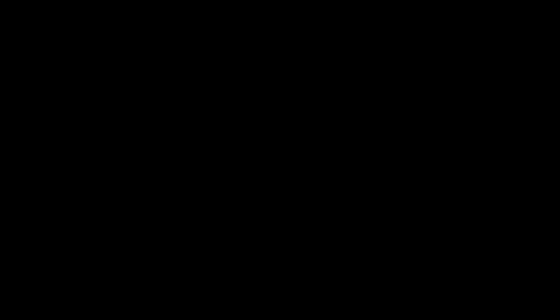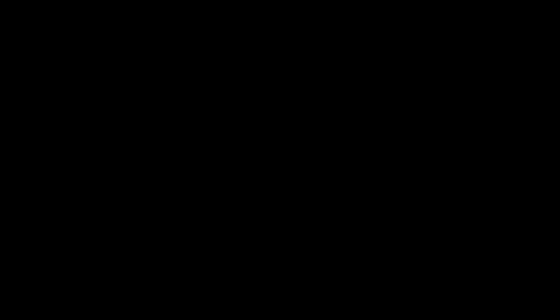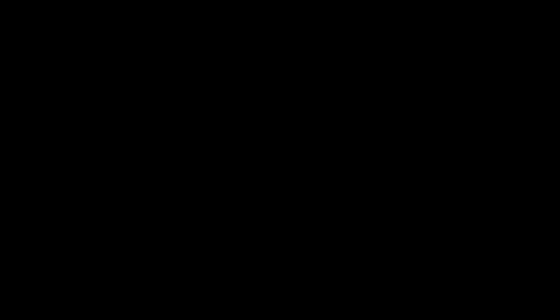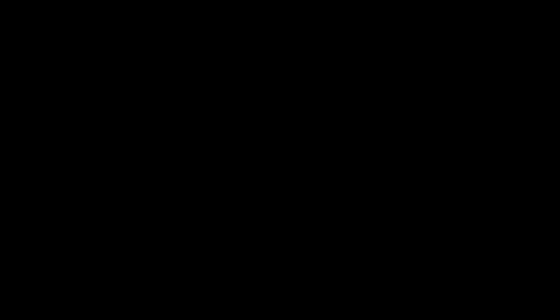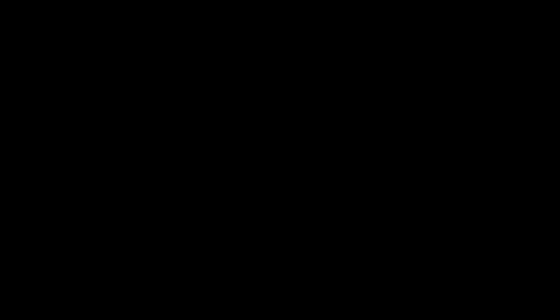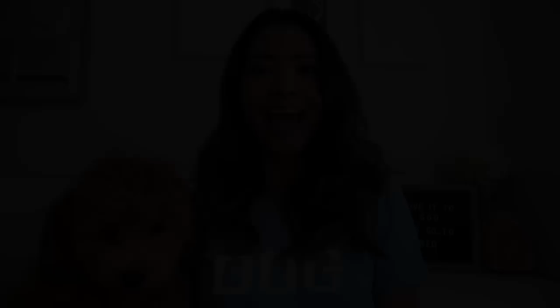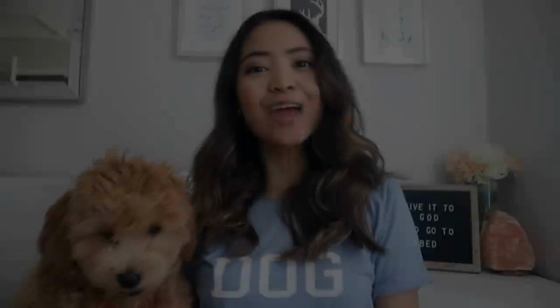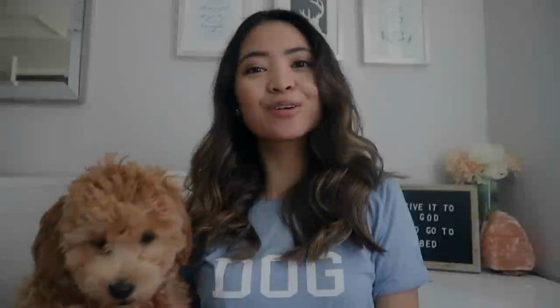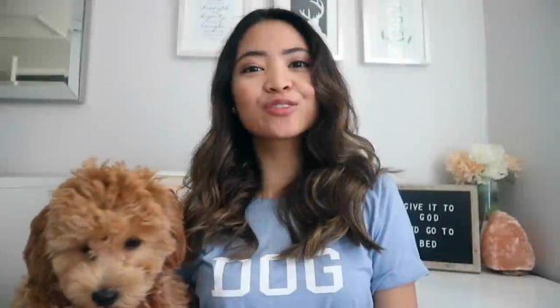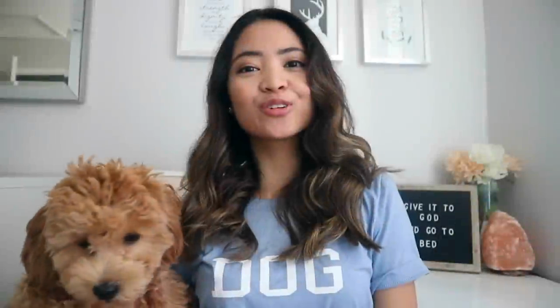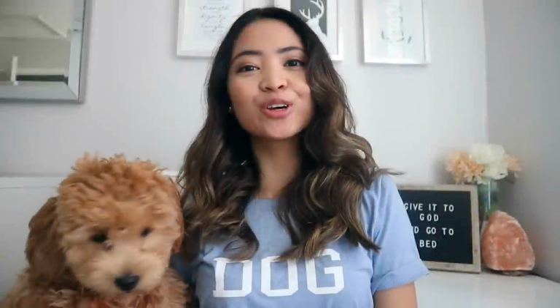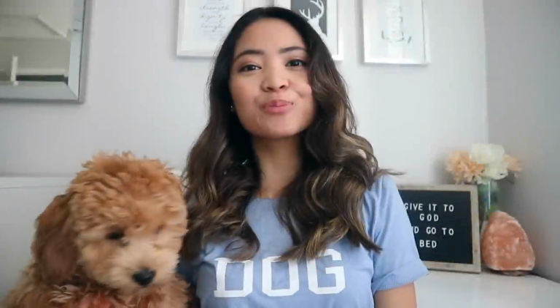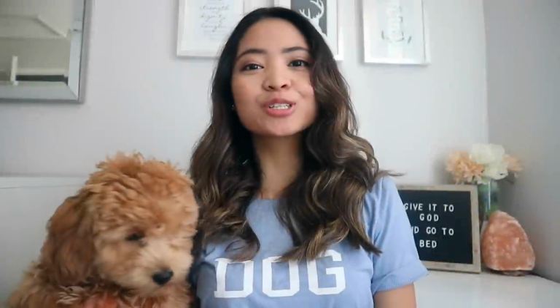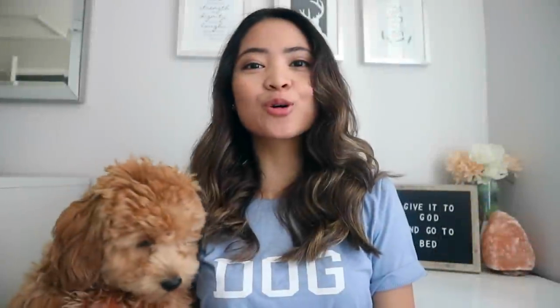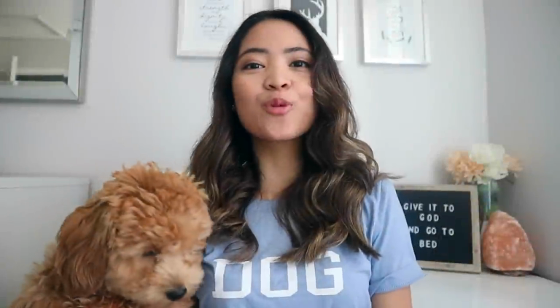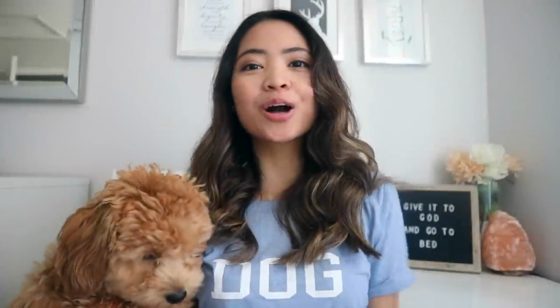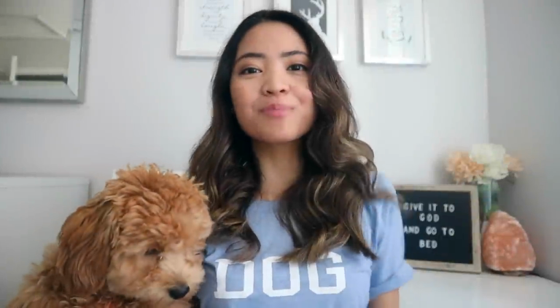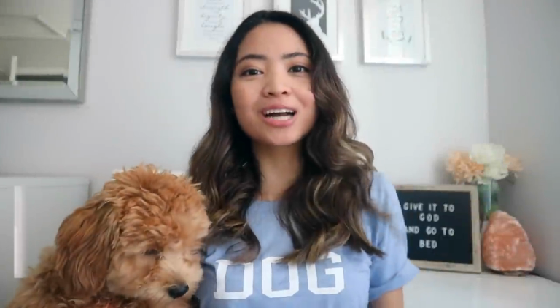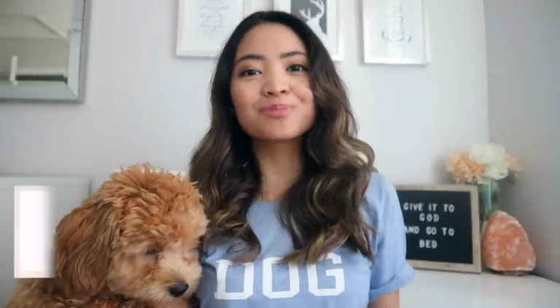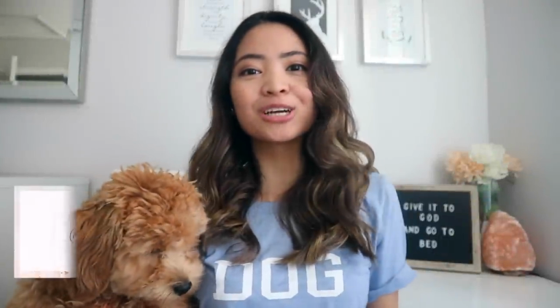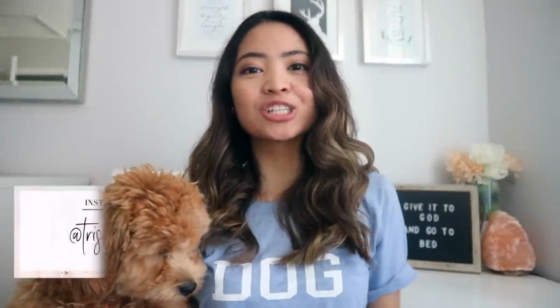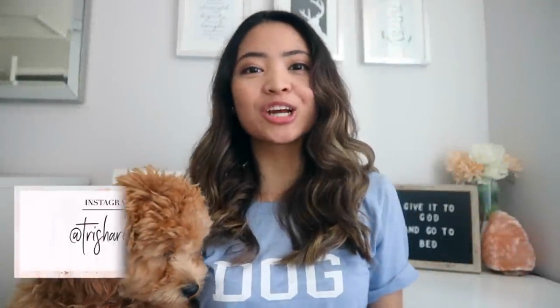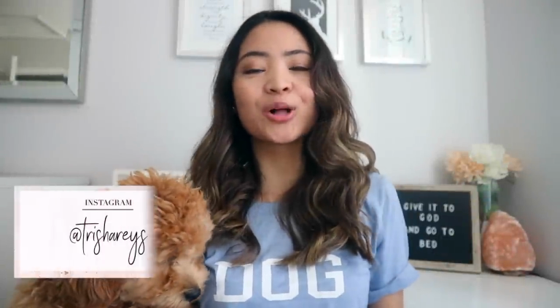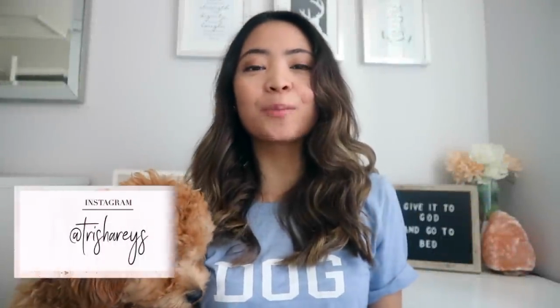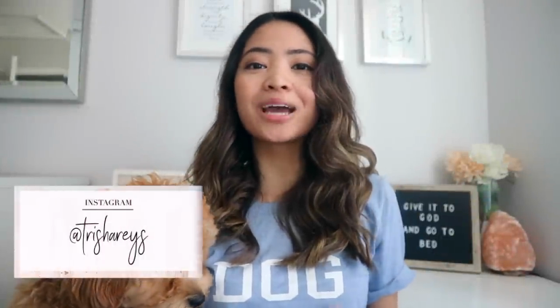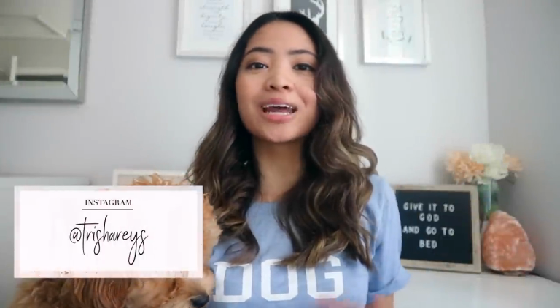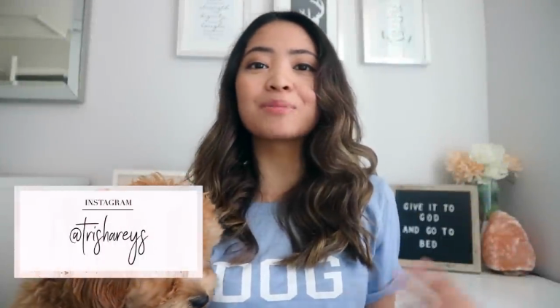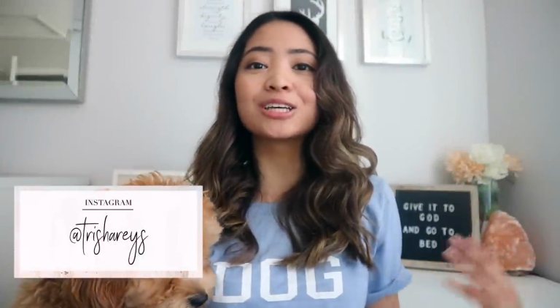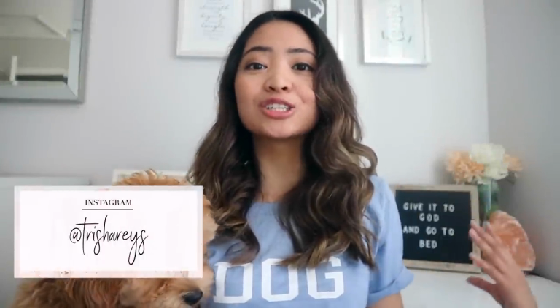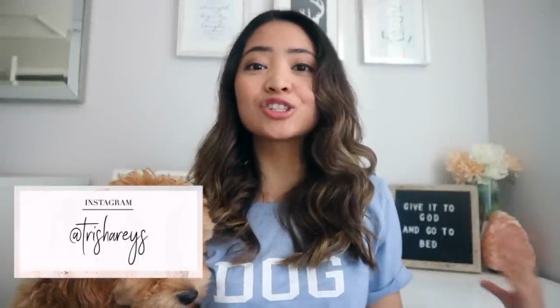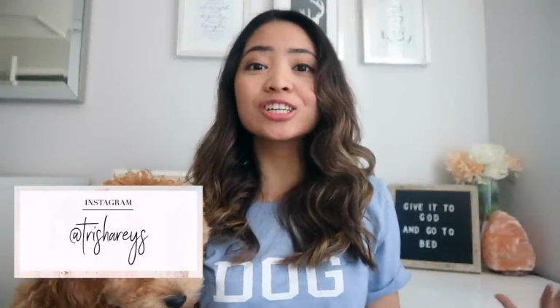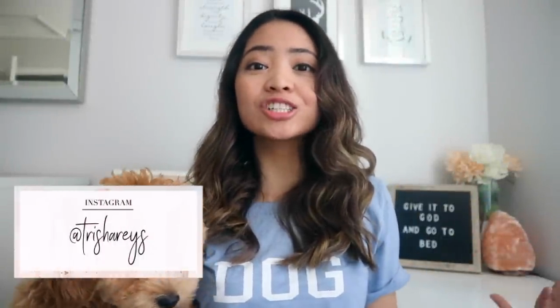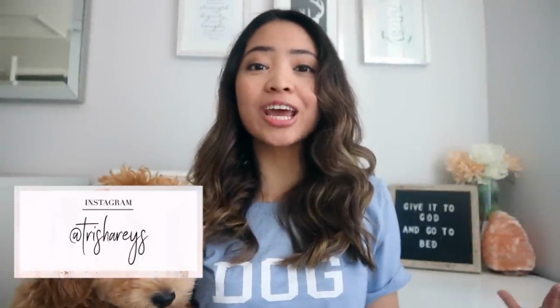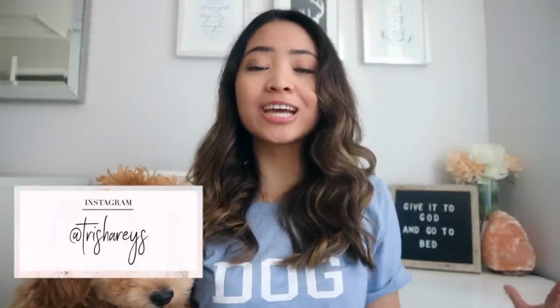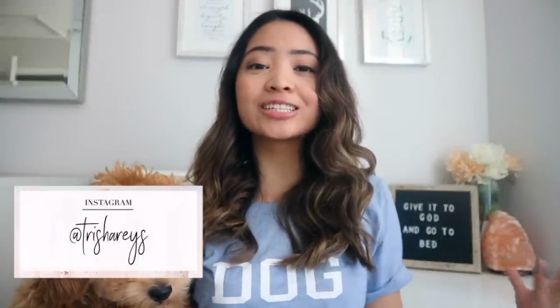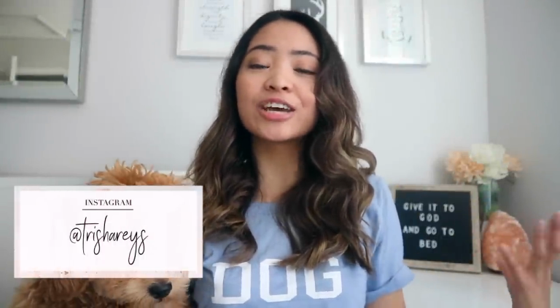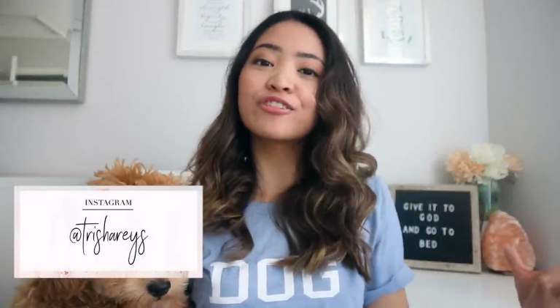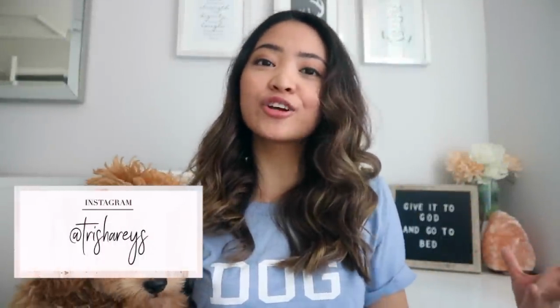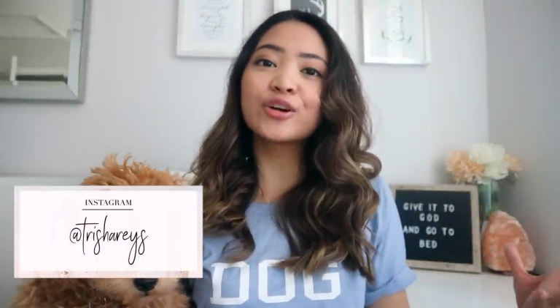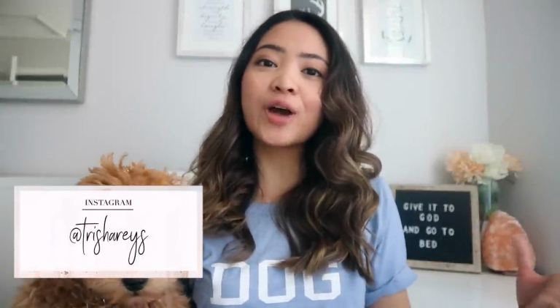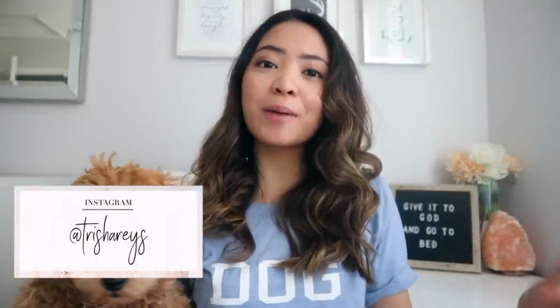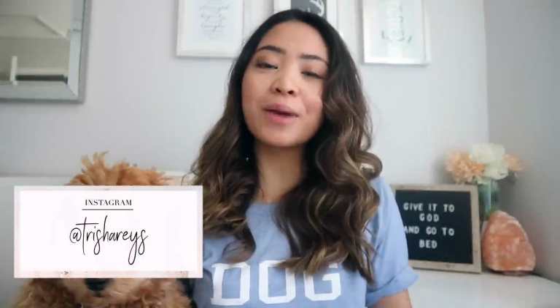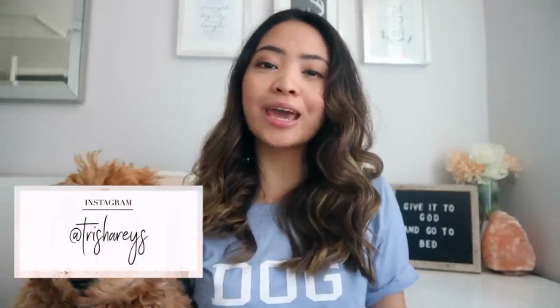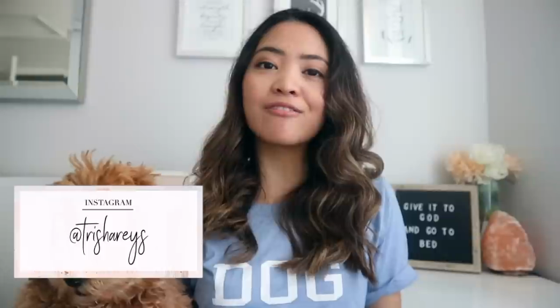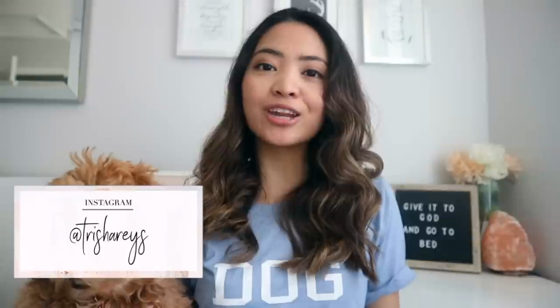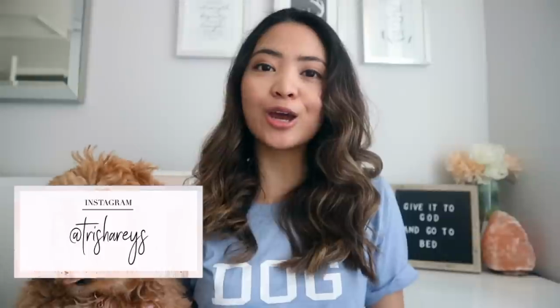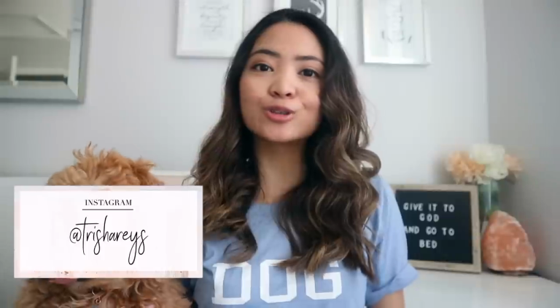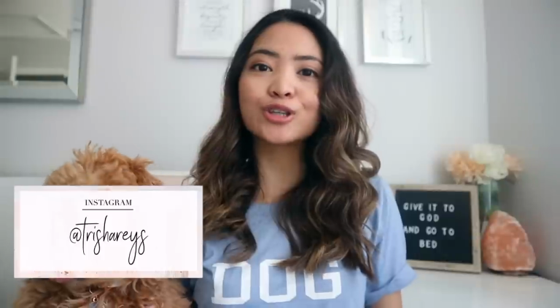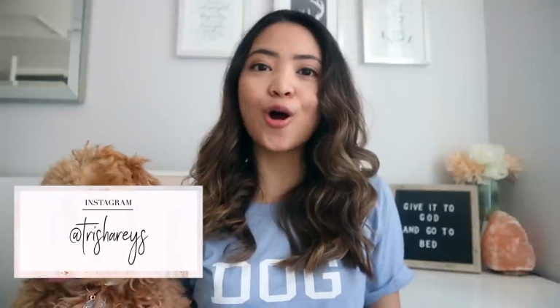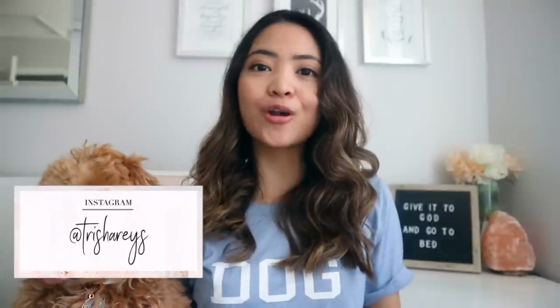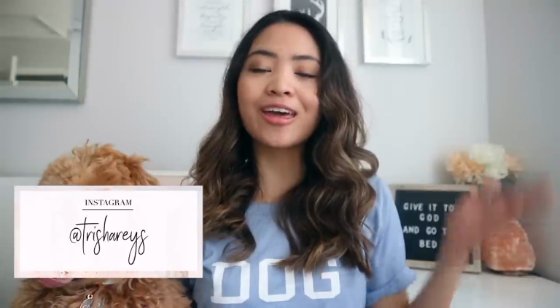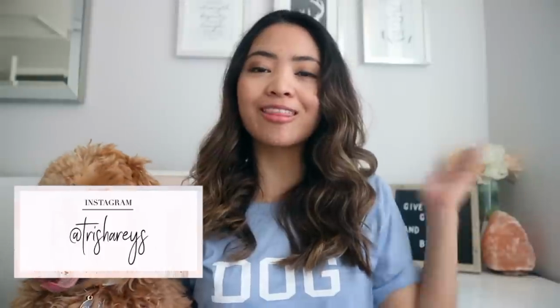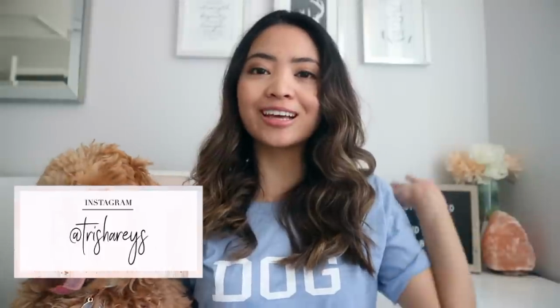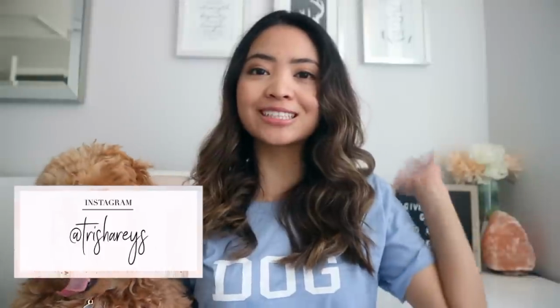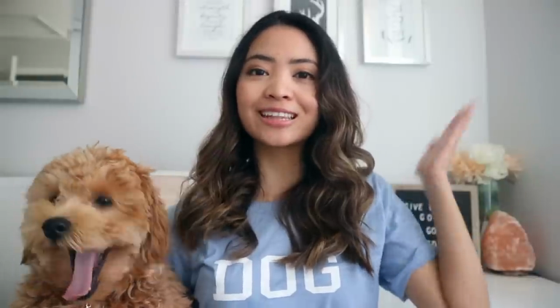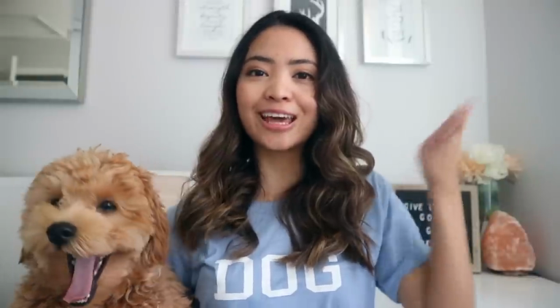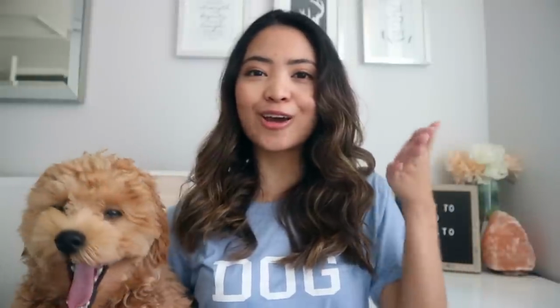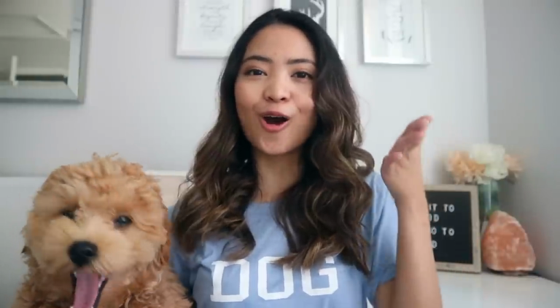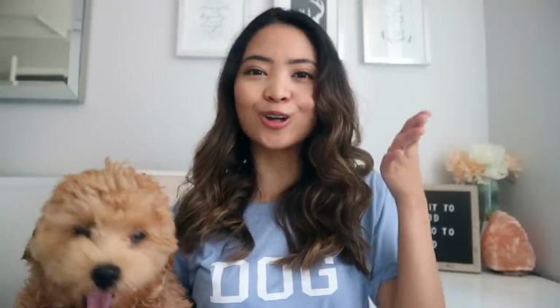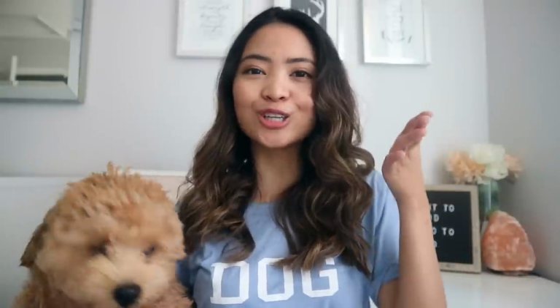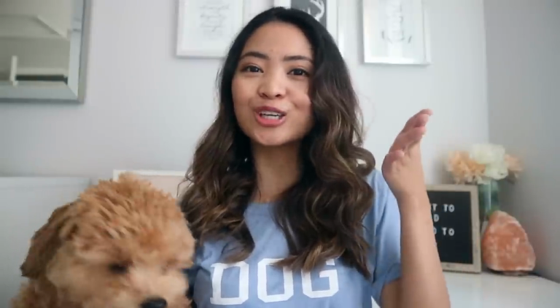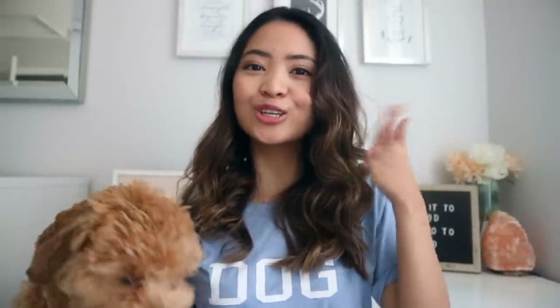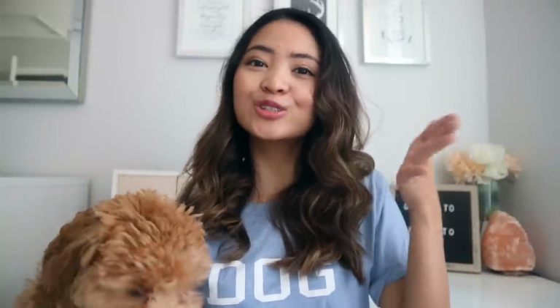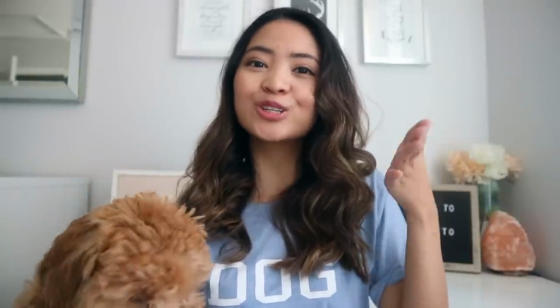Hey wonderful humans! Welcome back to my channel. My name is Trish and if you're new, I make videos on this thing called YouTube.